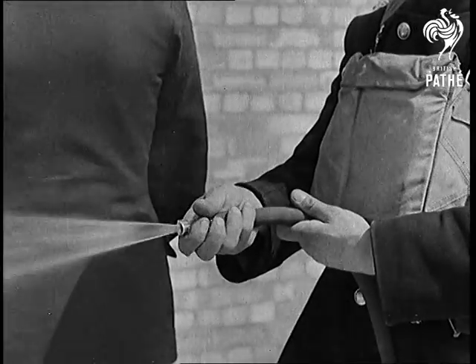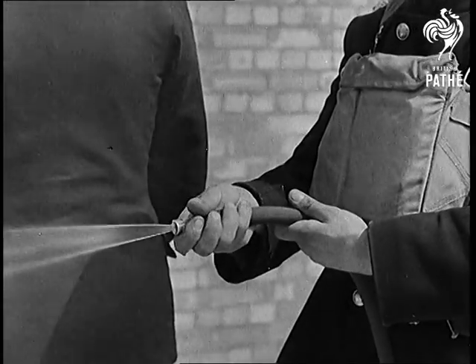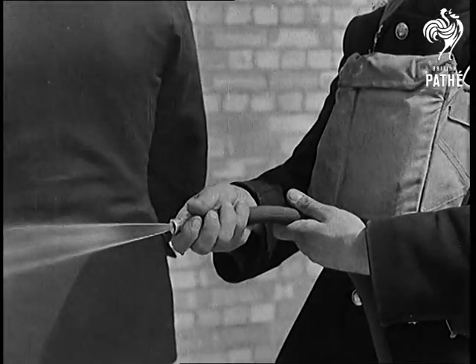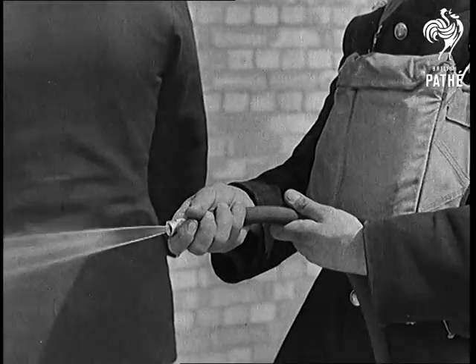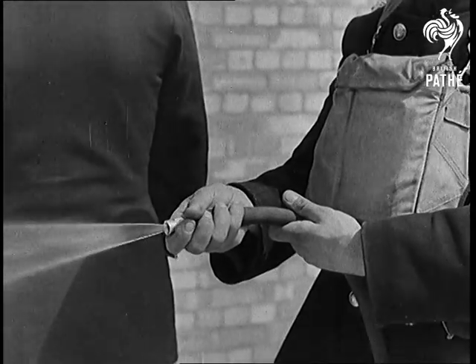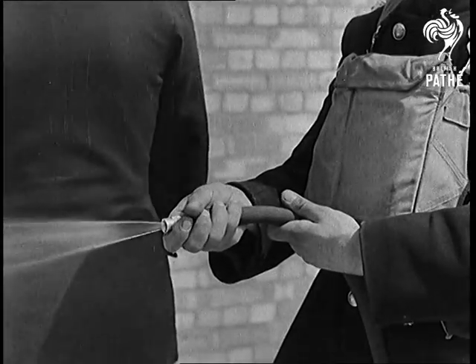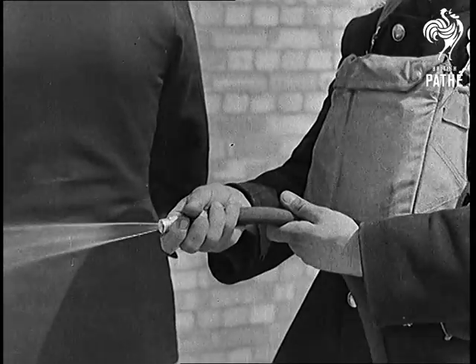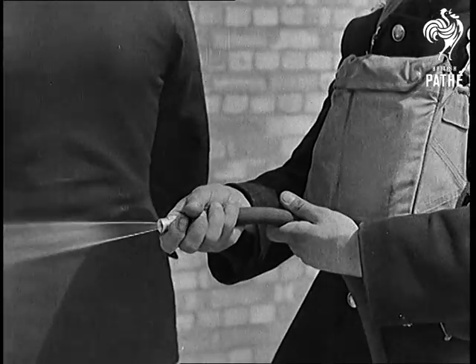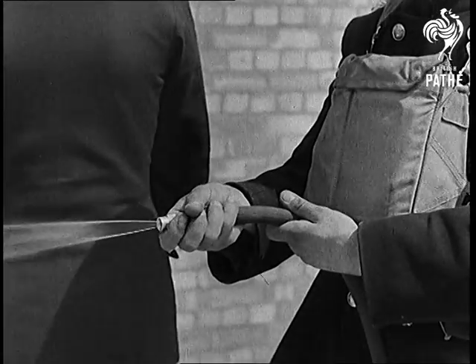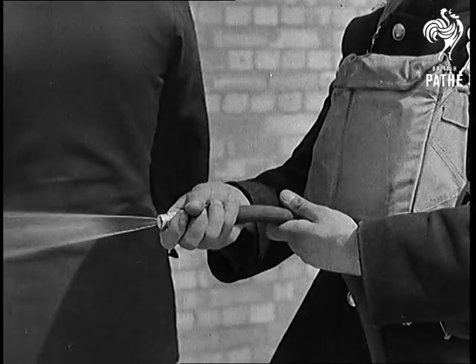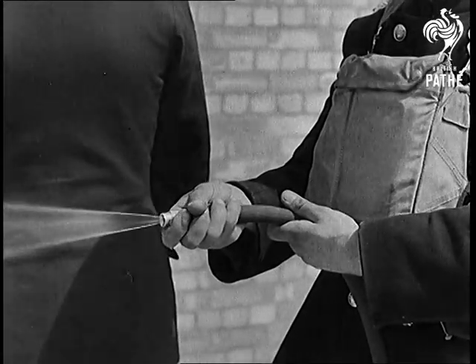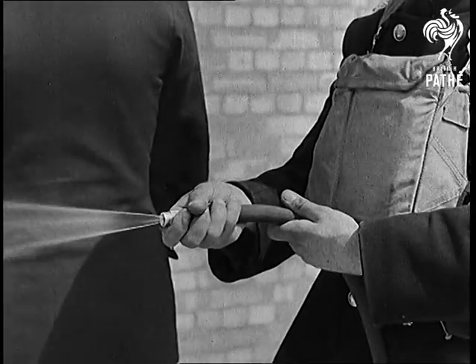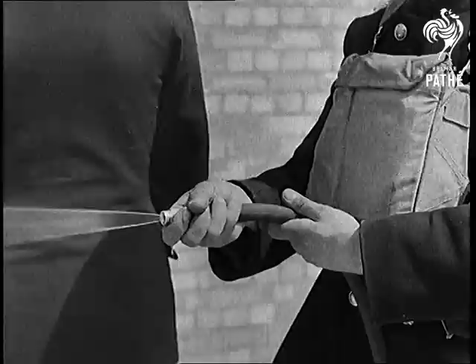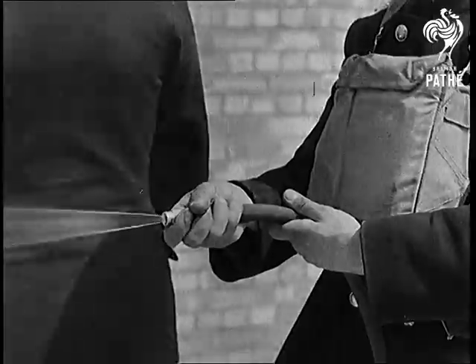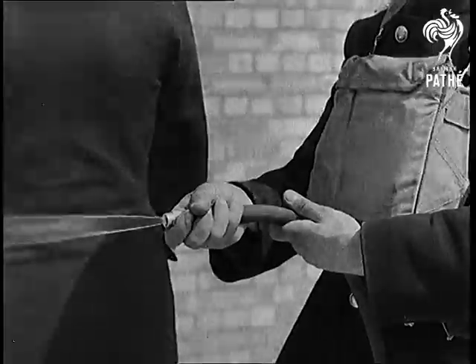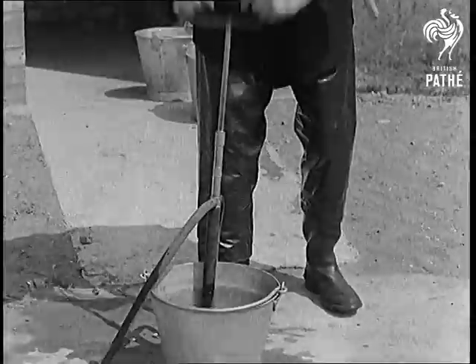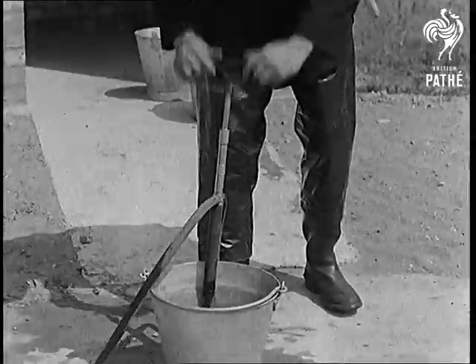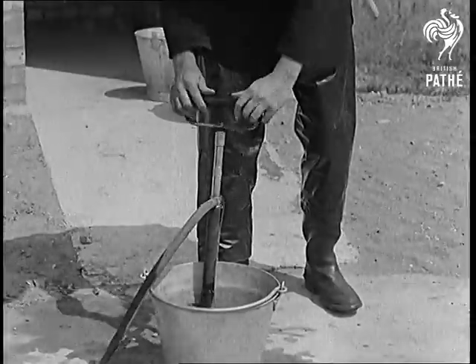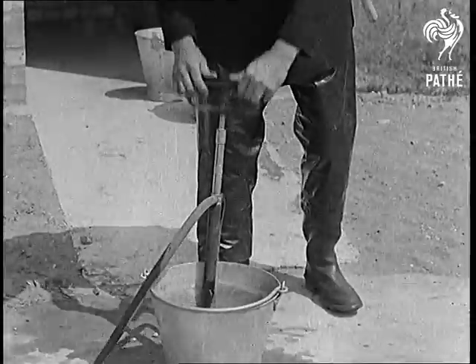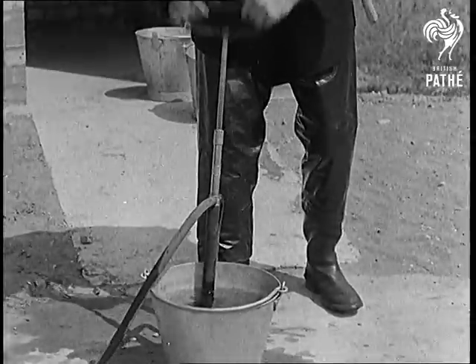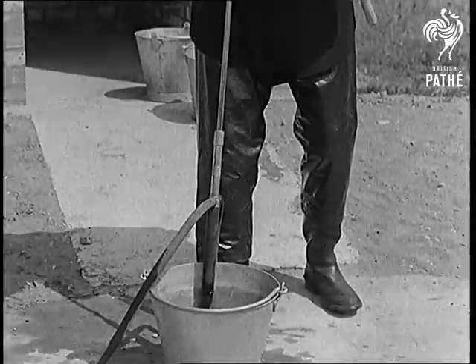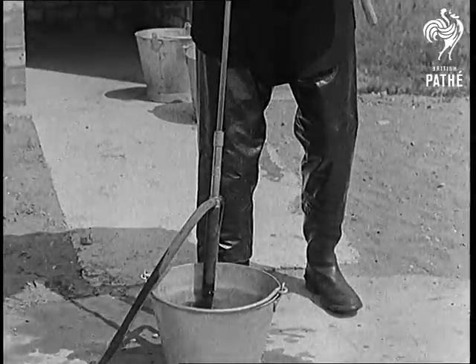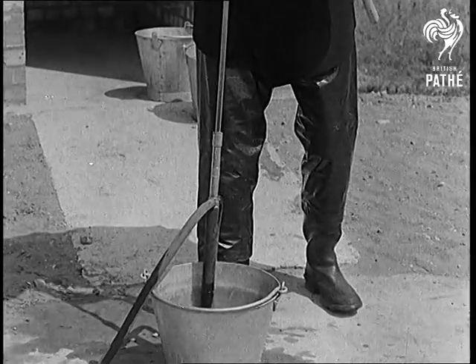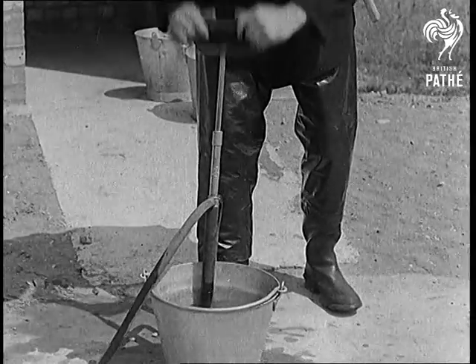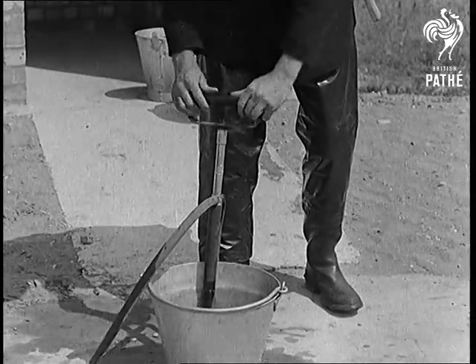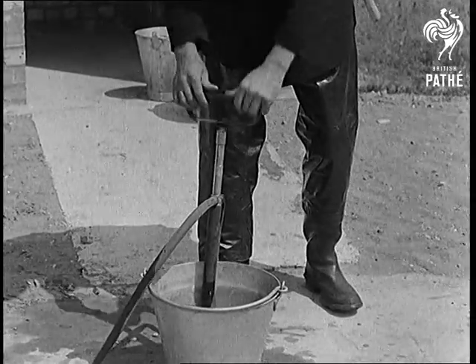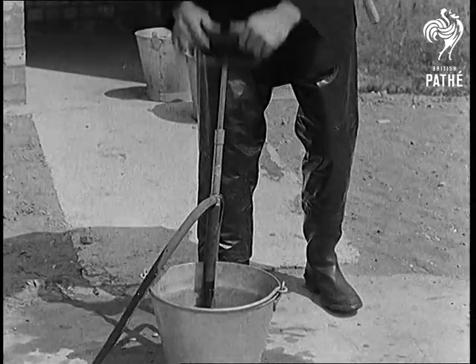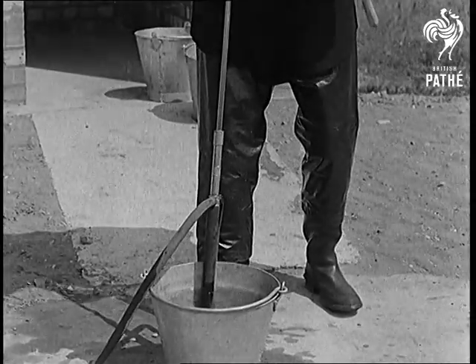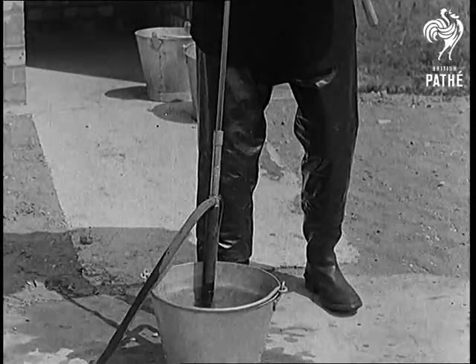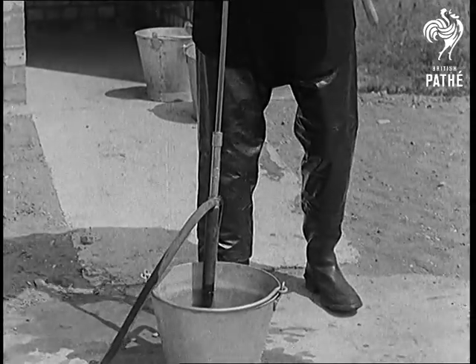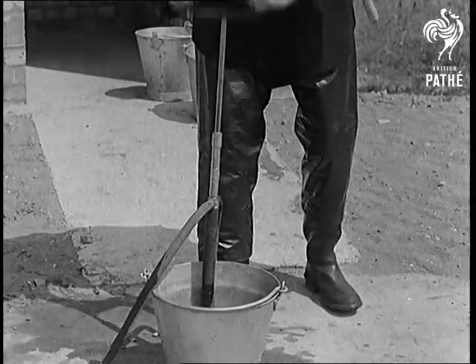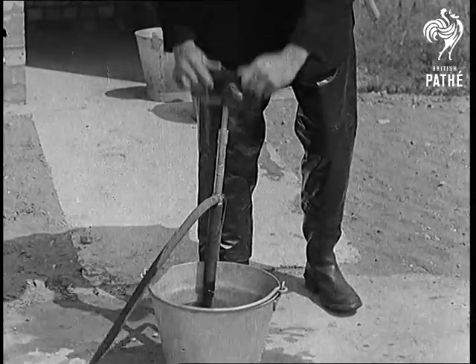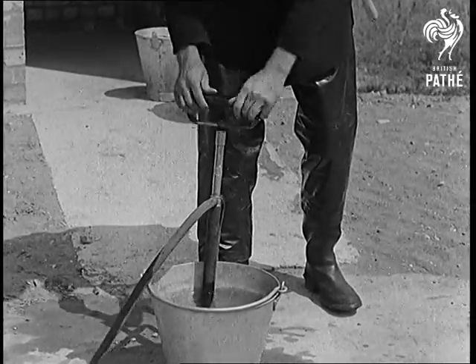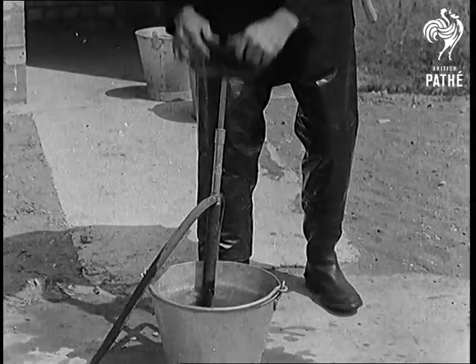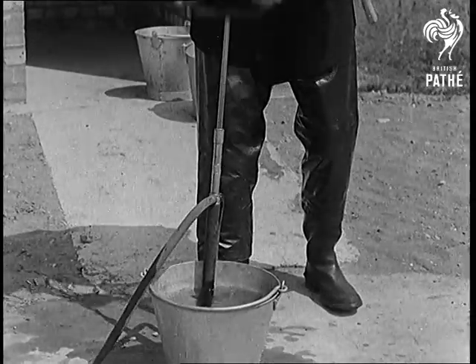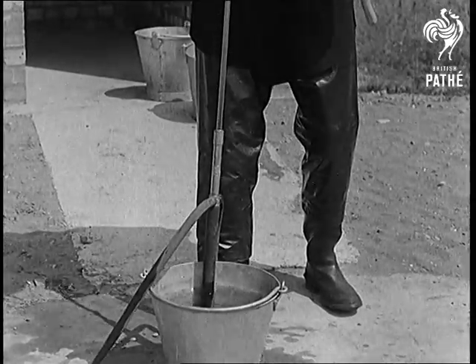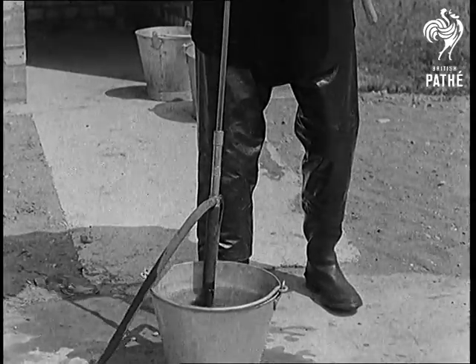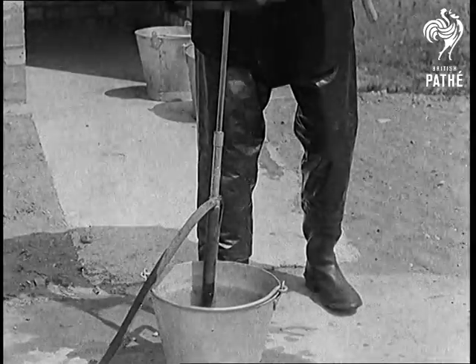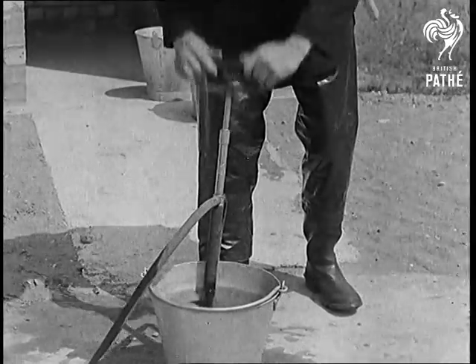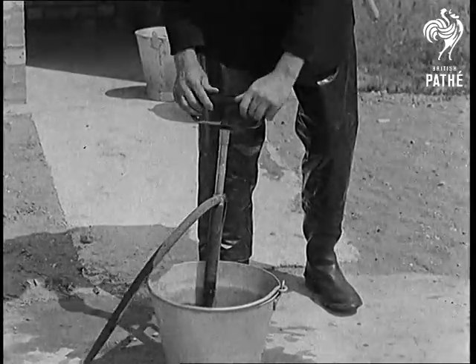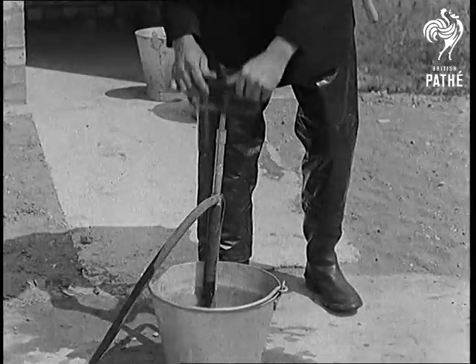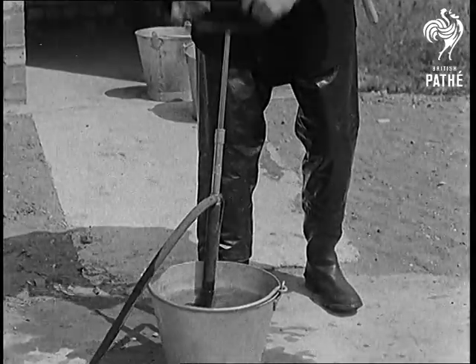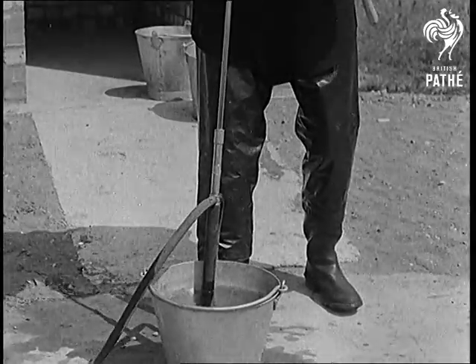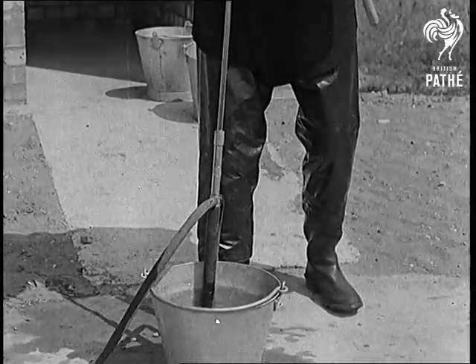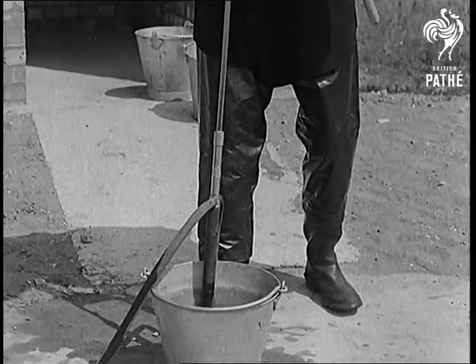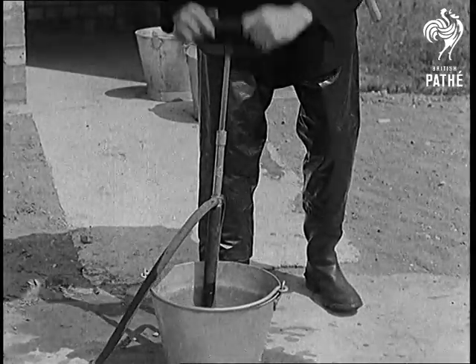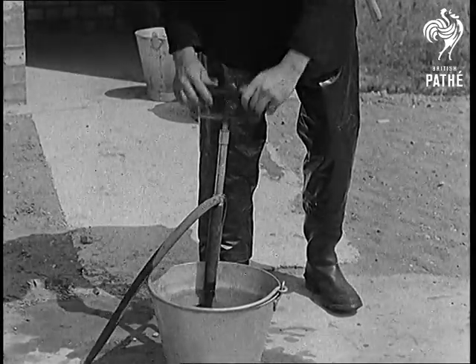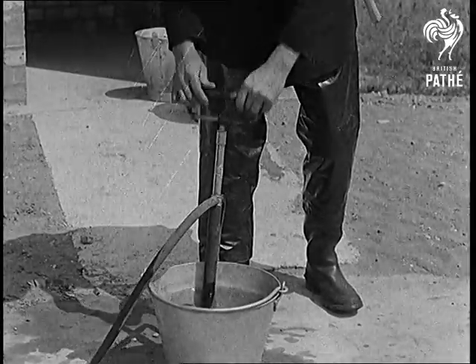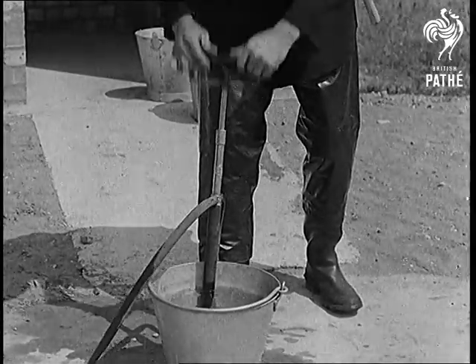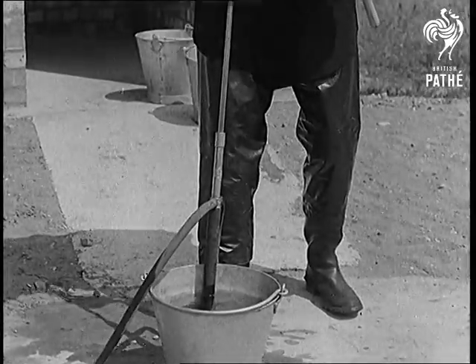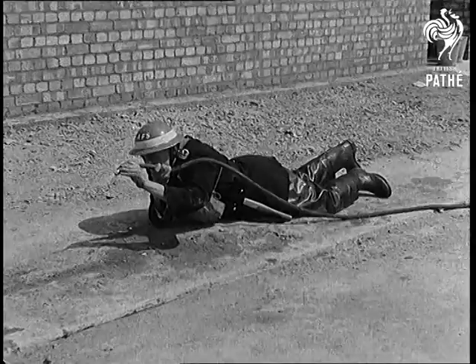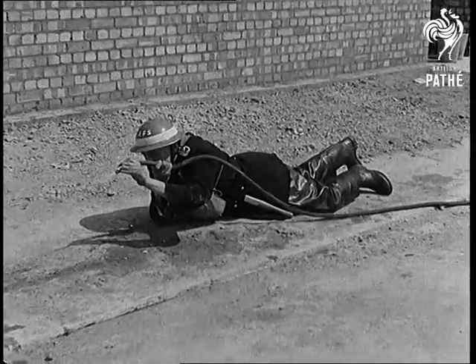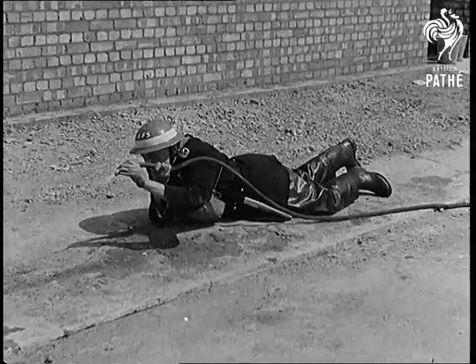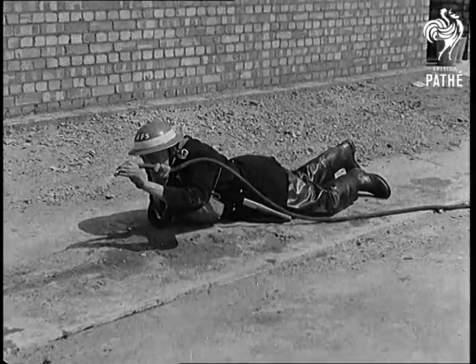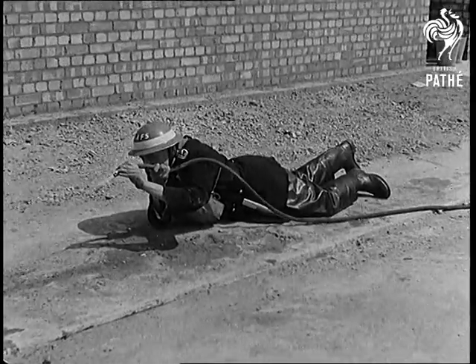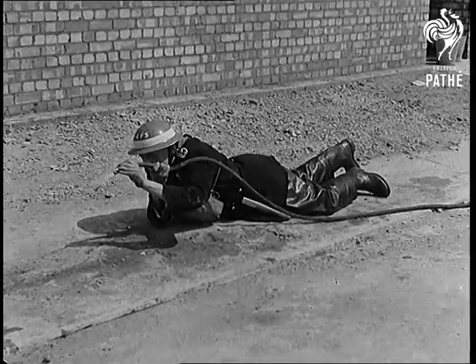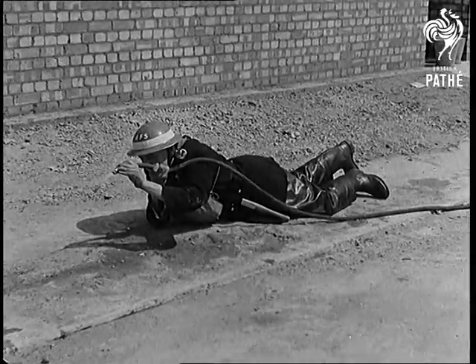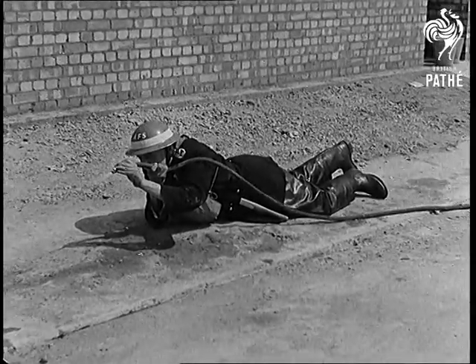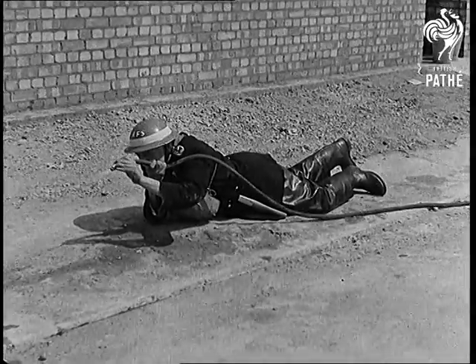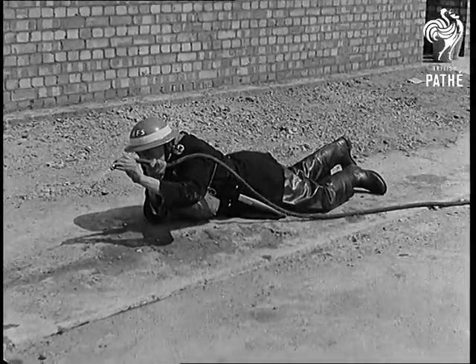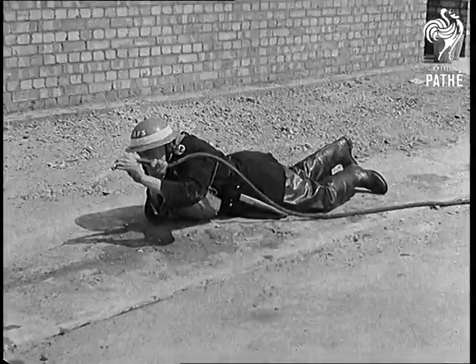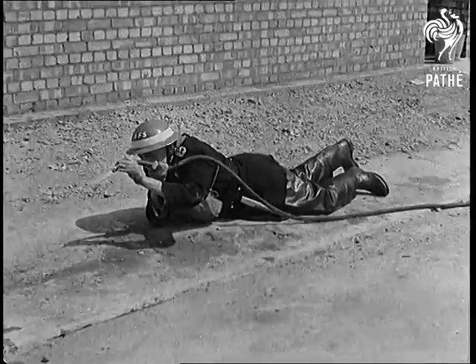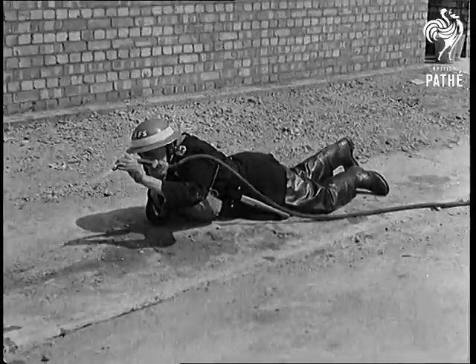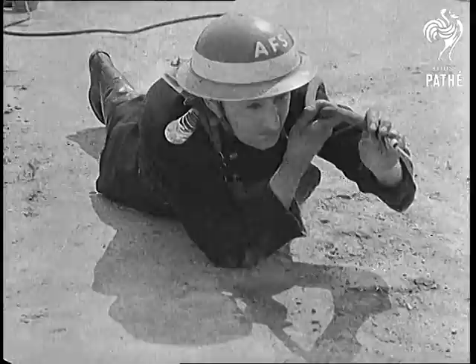When using the jet, pump at 65 double strokes; 35 for the spray. Keep low to attack the fire — there's less heat and smoke.